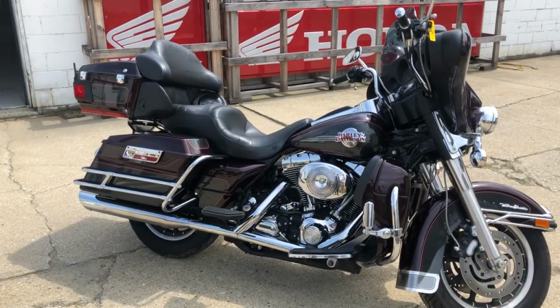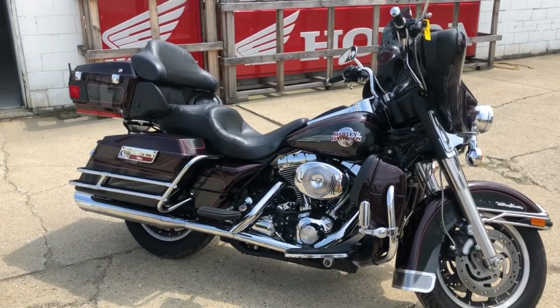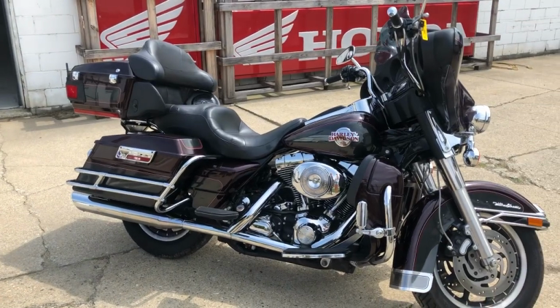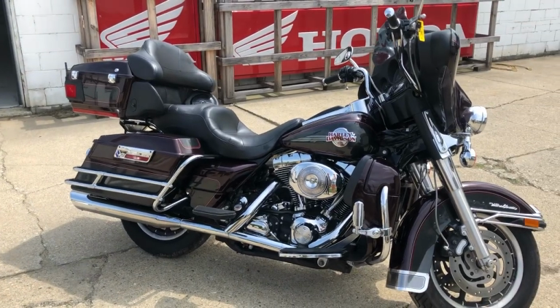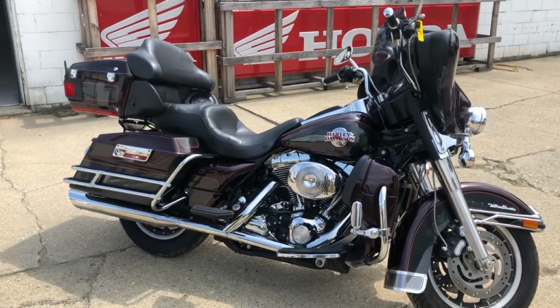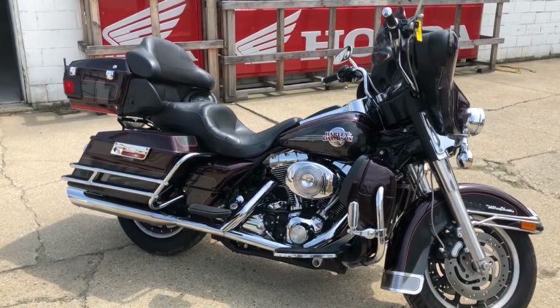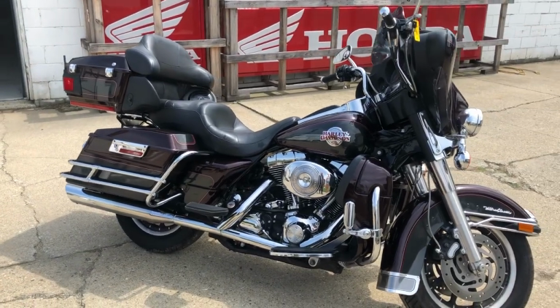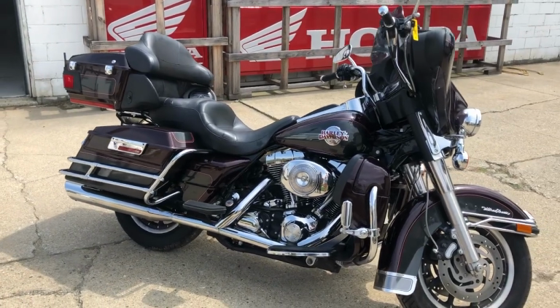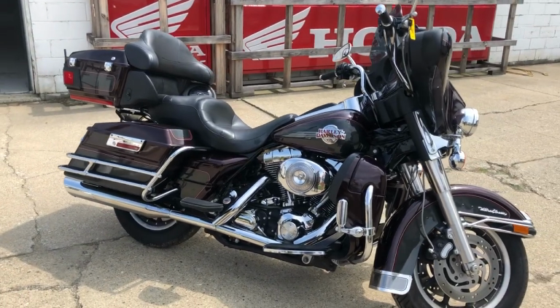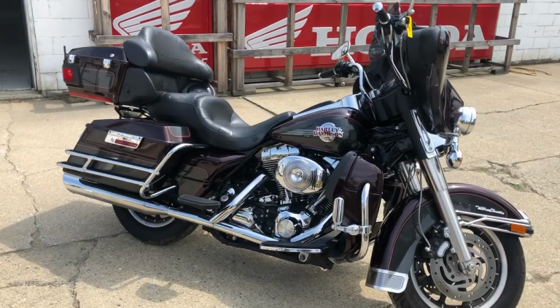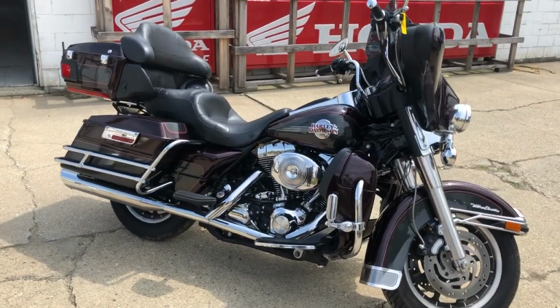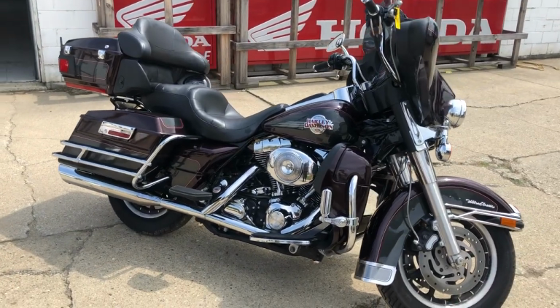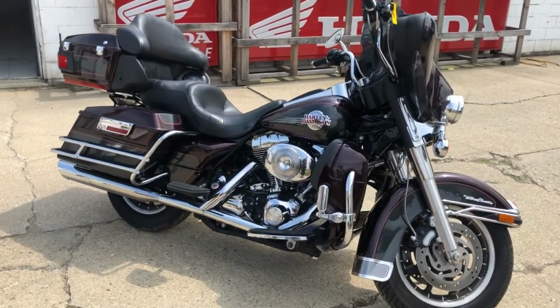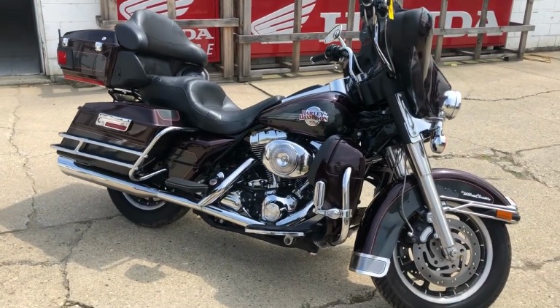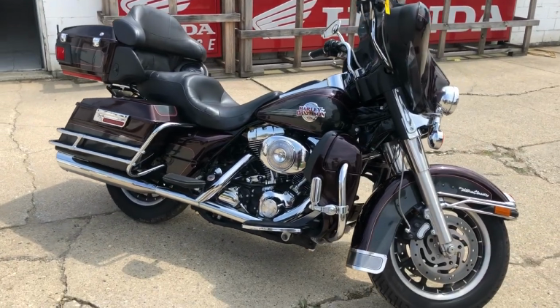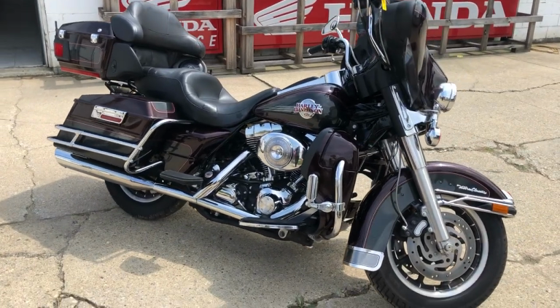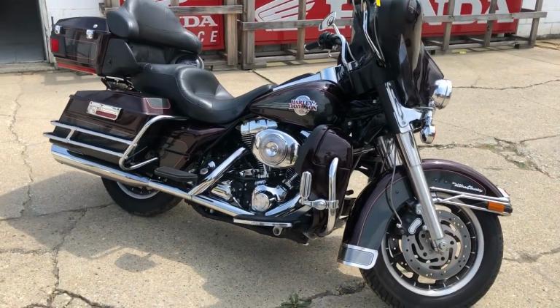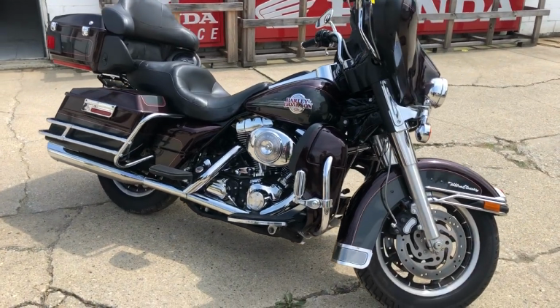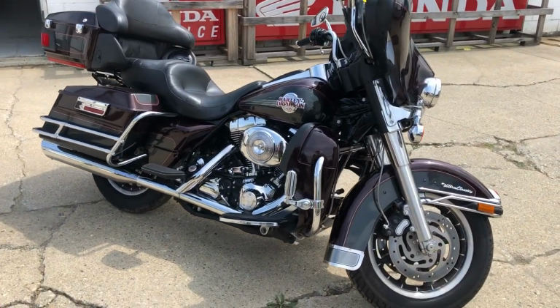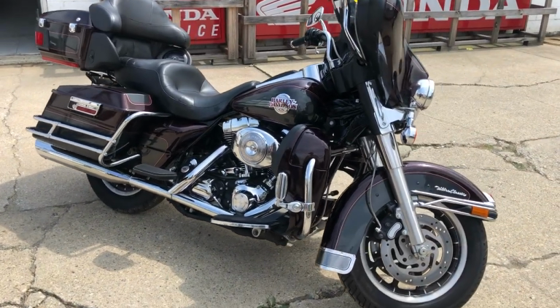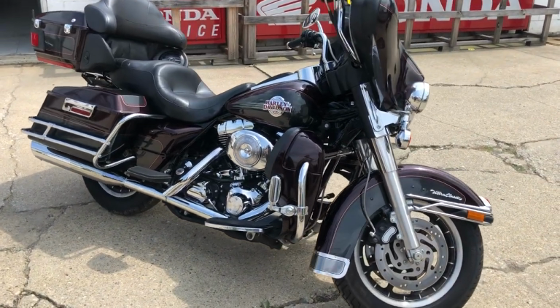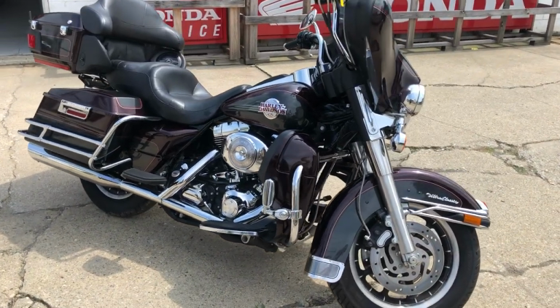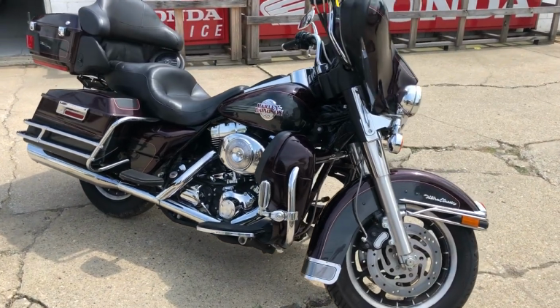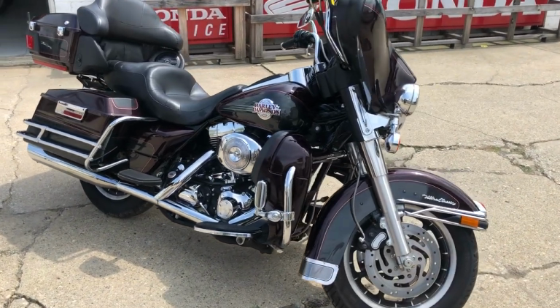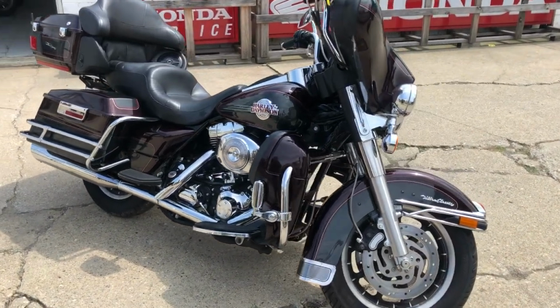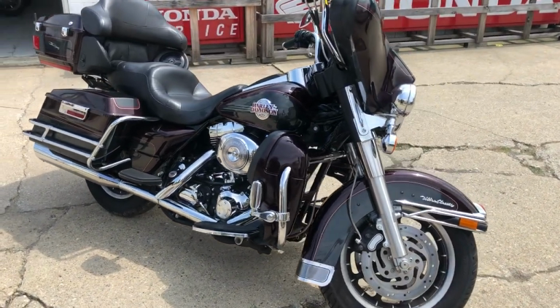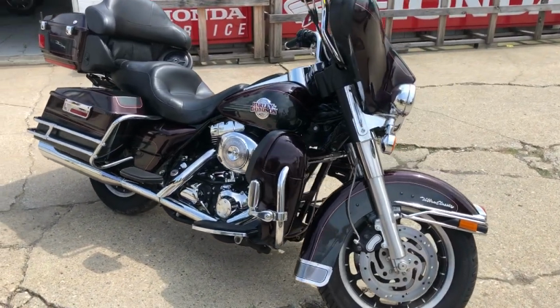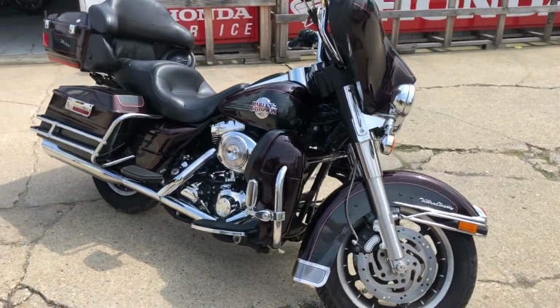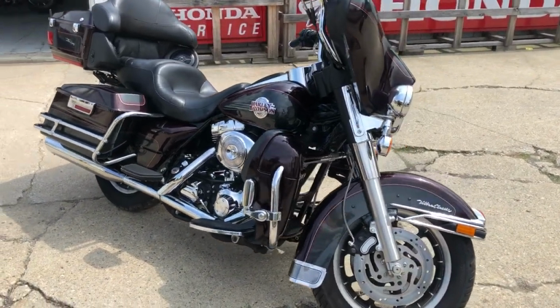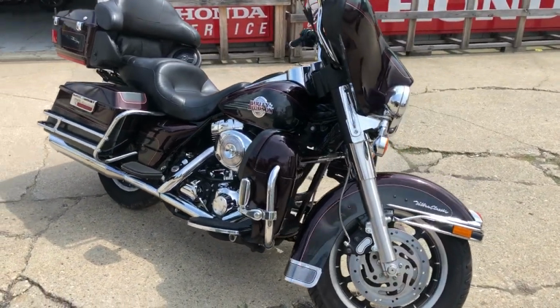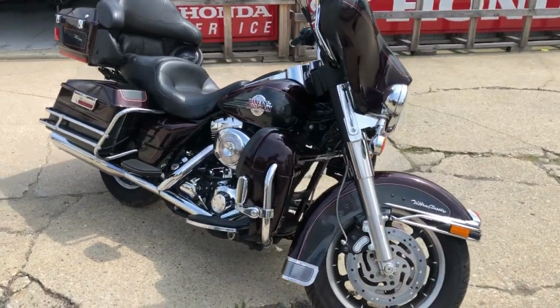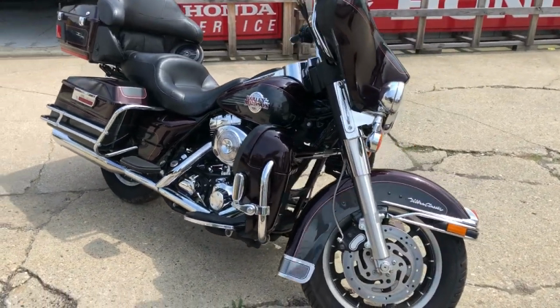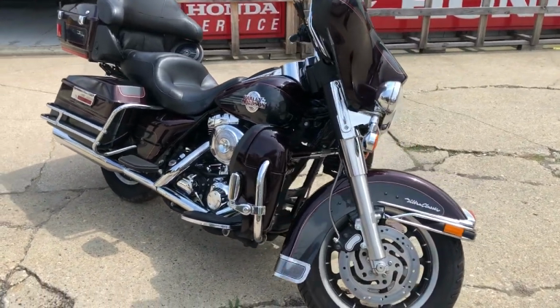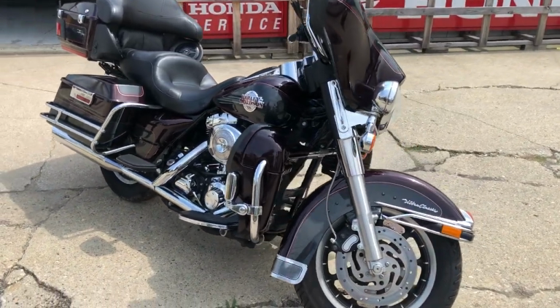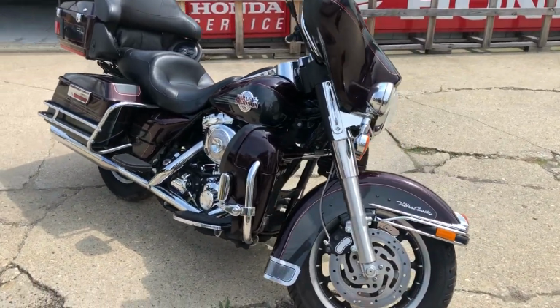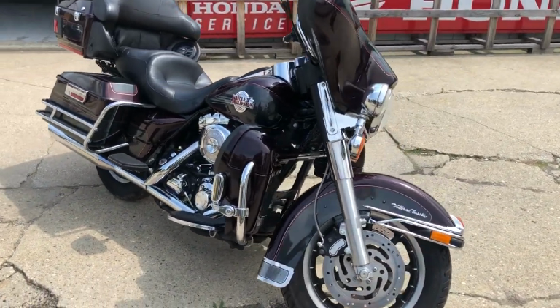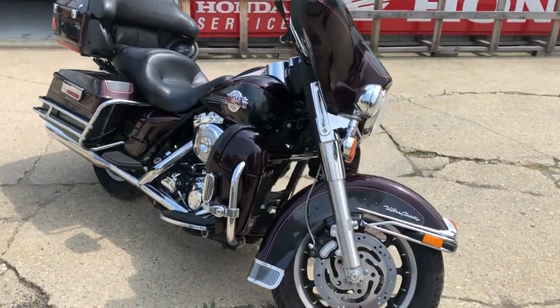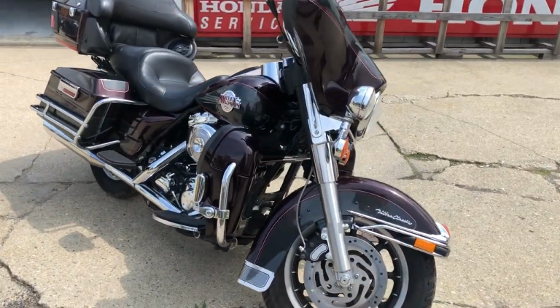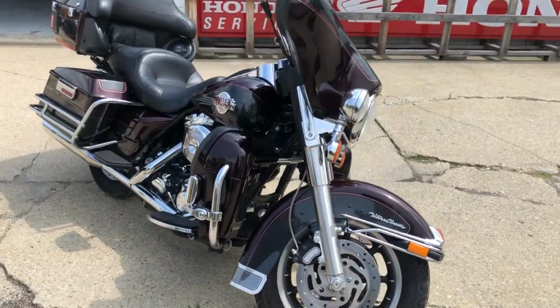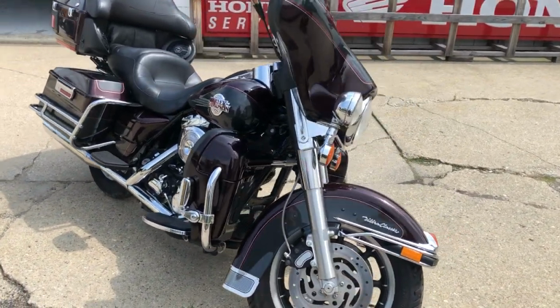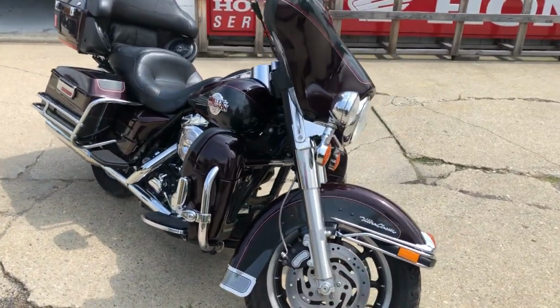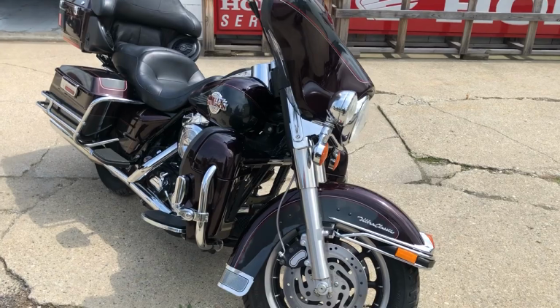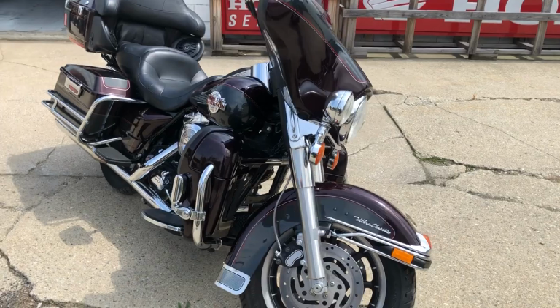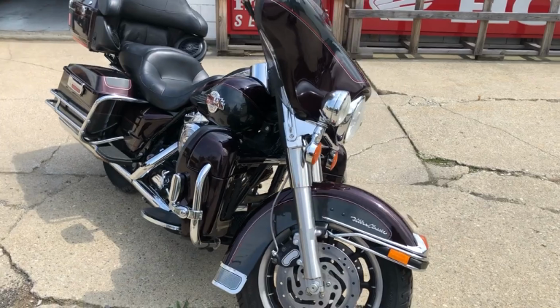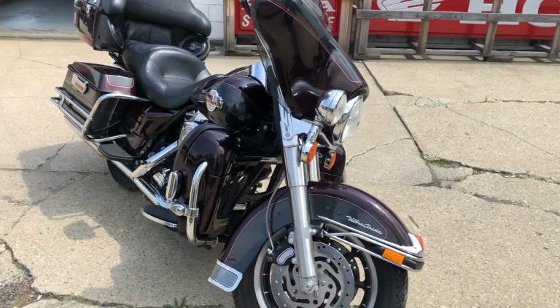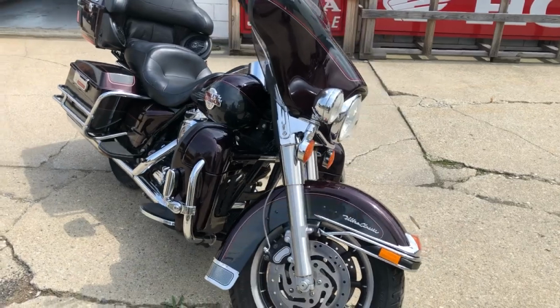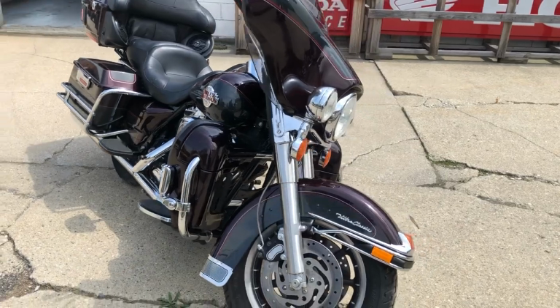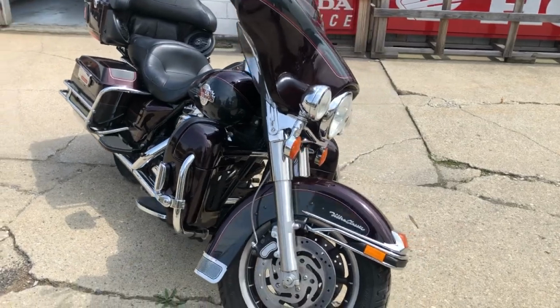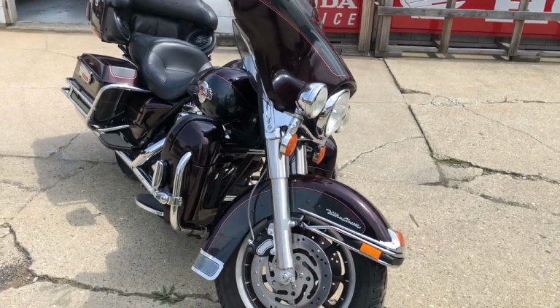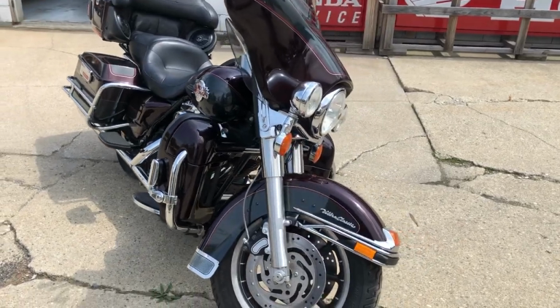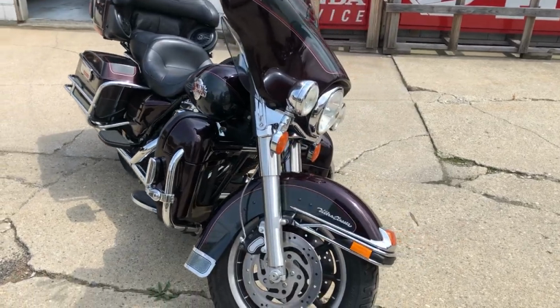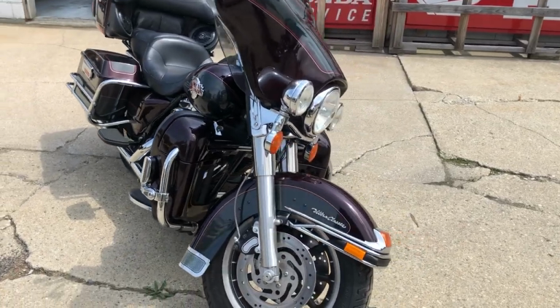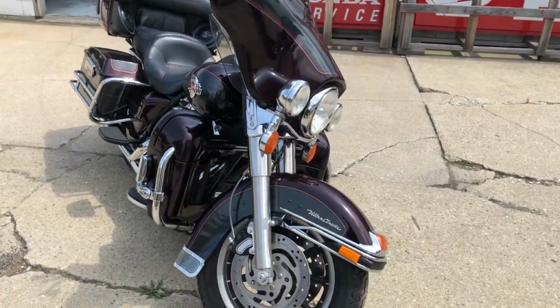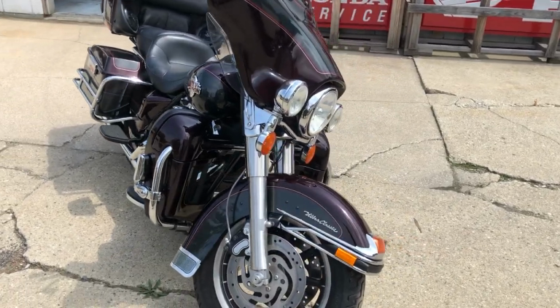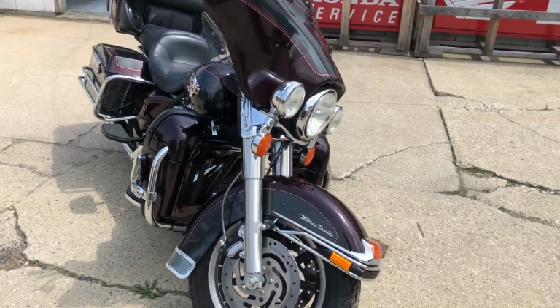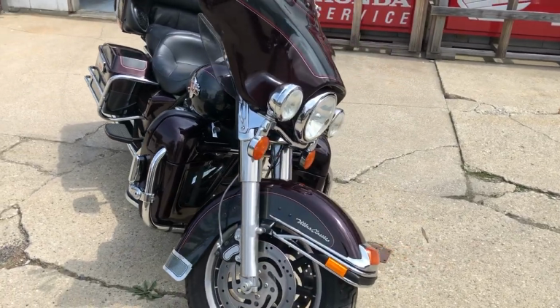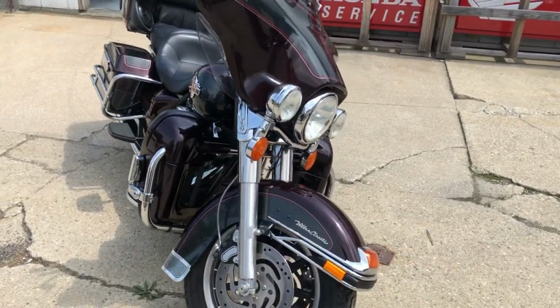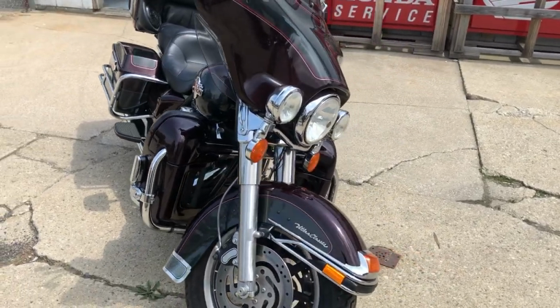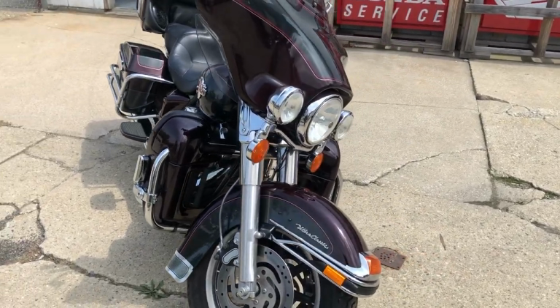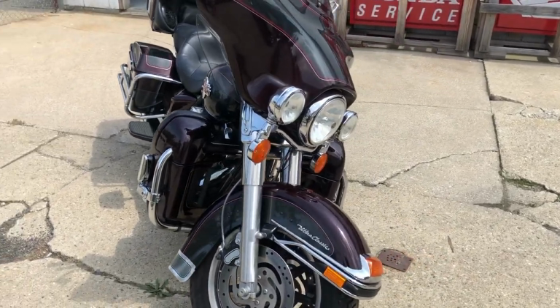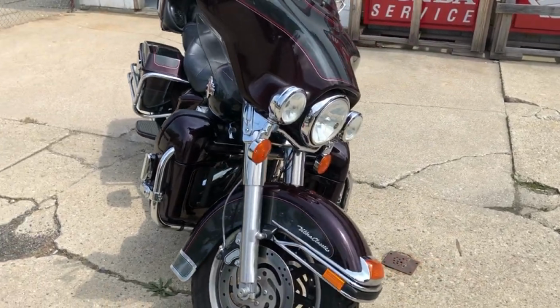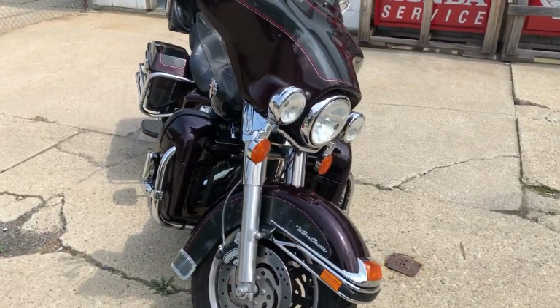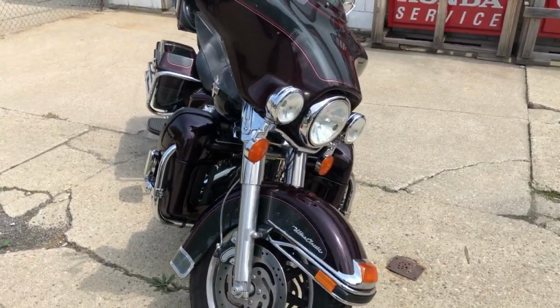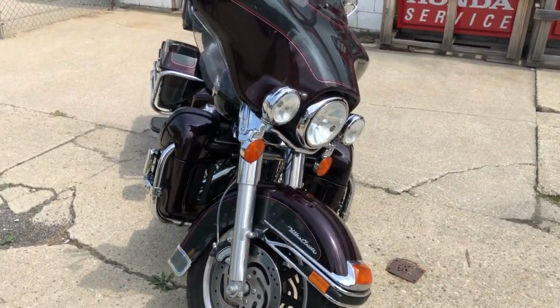Hey guys, ApprovalPowerSports.com here. We're the home of used Harley-Davidson in the Midwest — over 300 pre-owned Harleys to choose from.